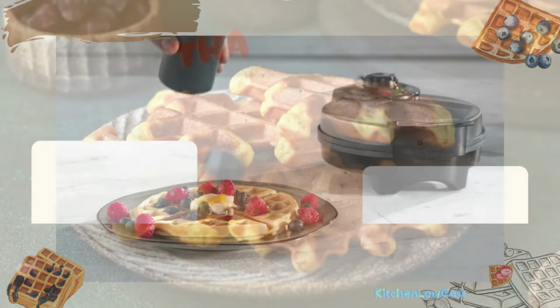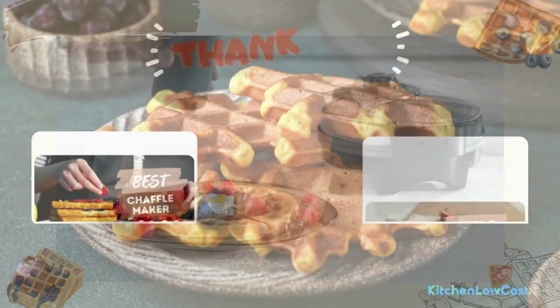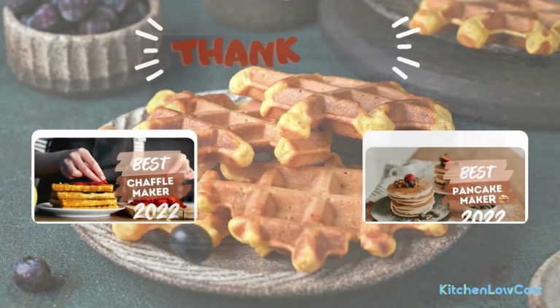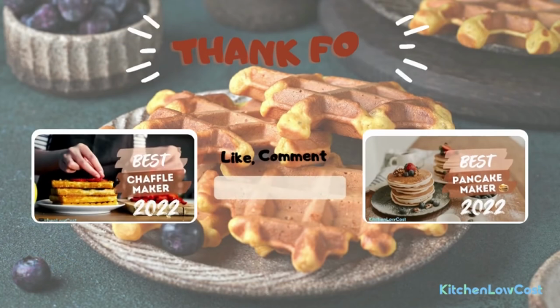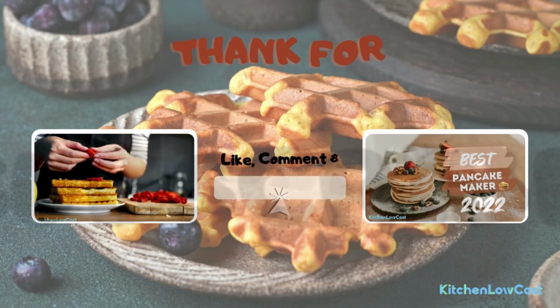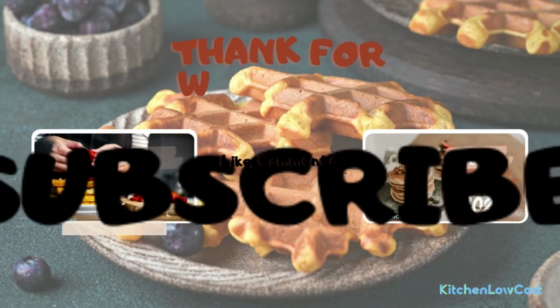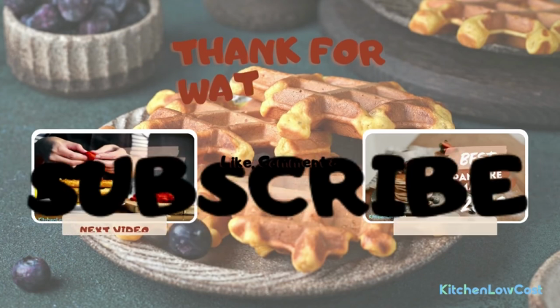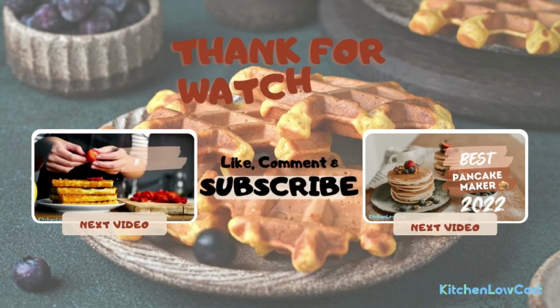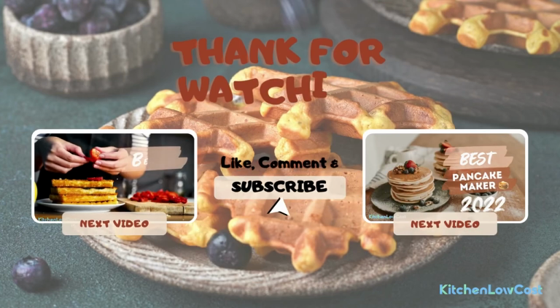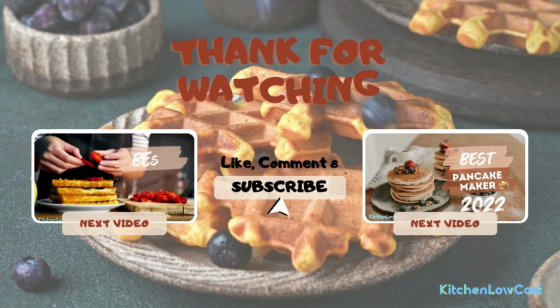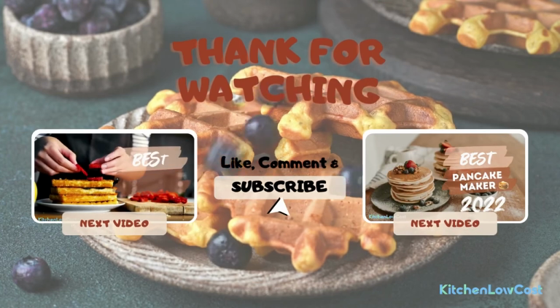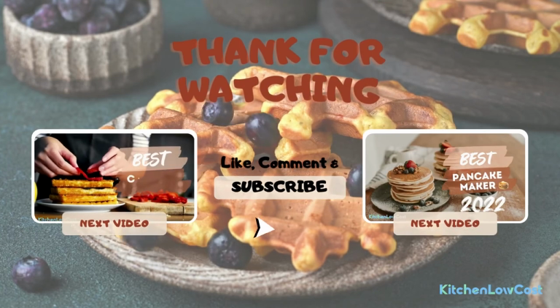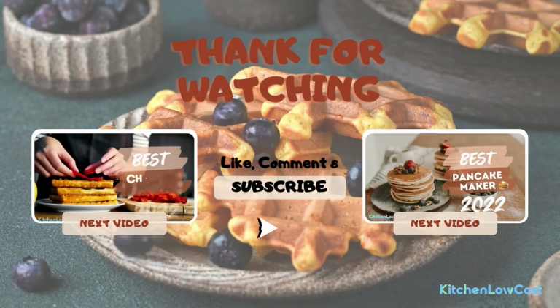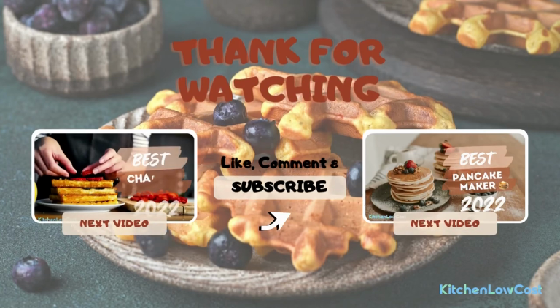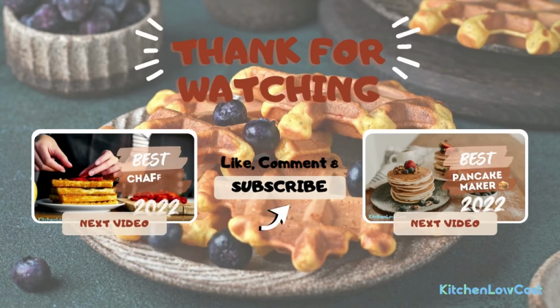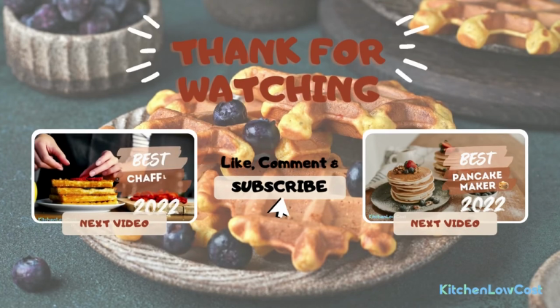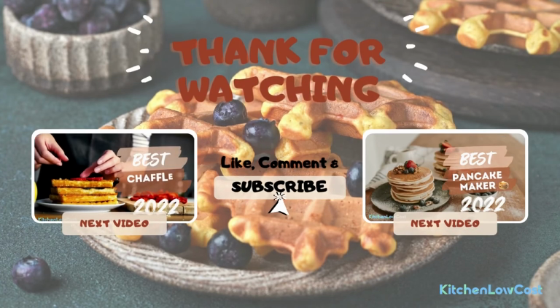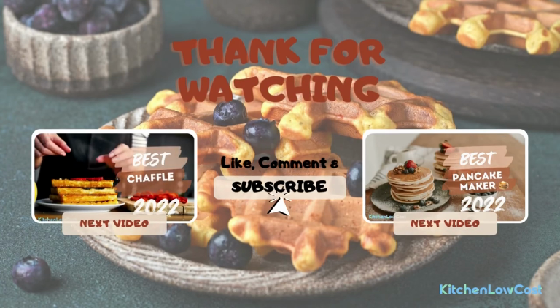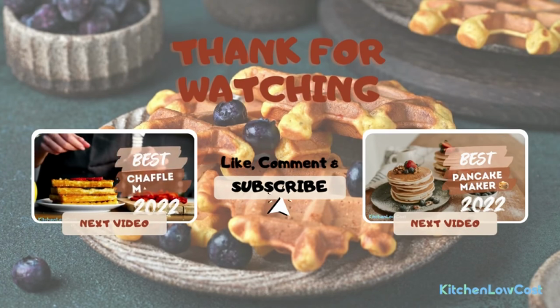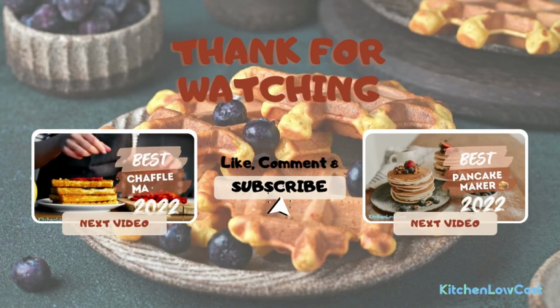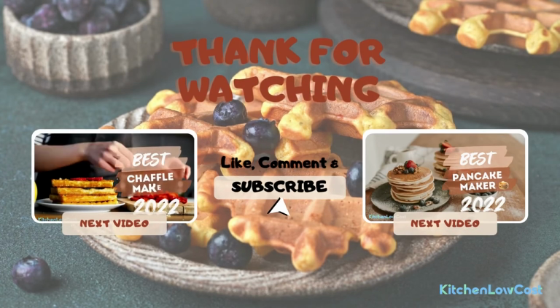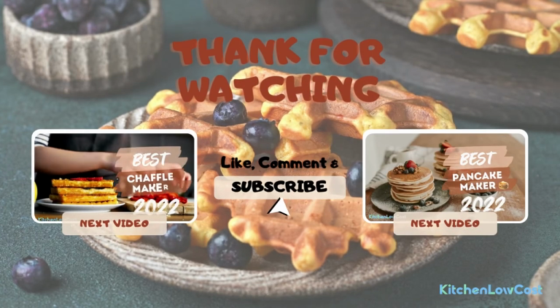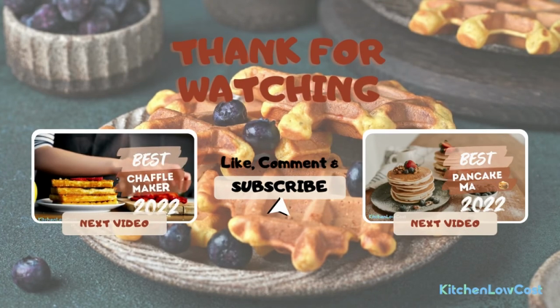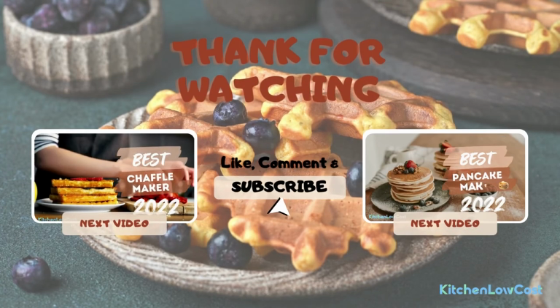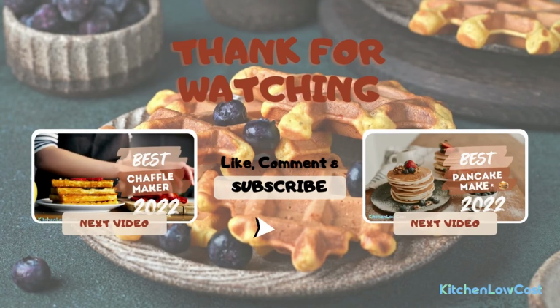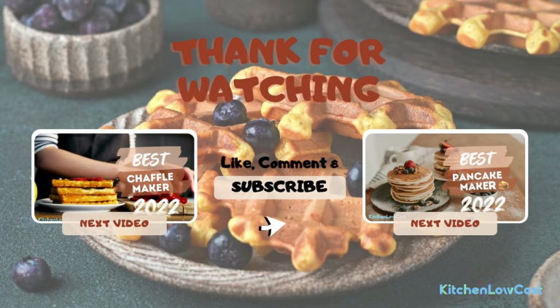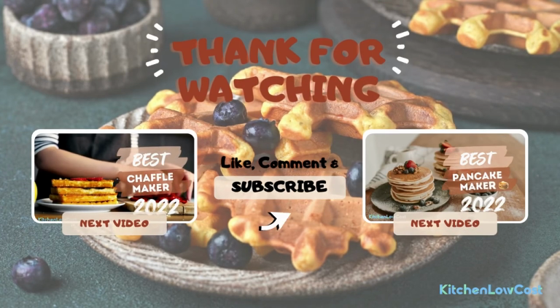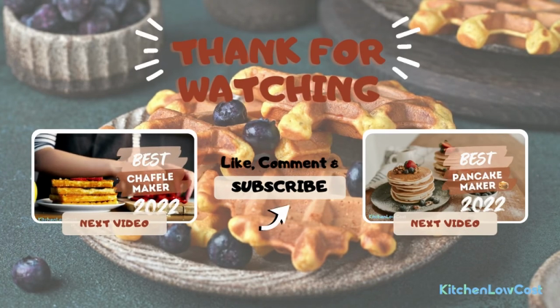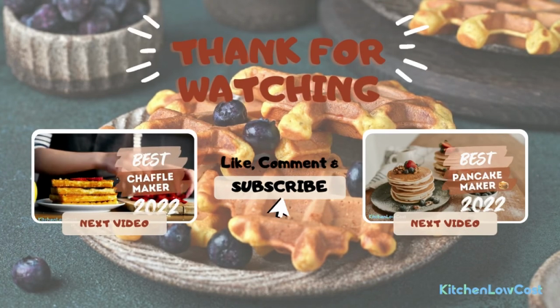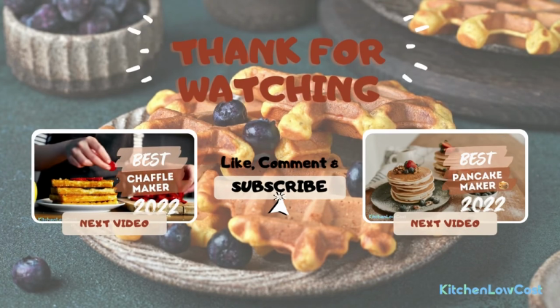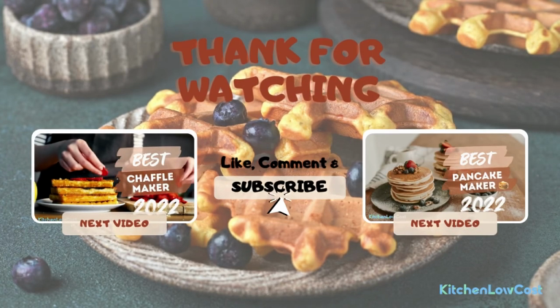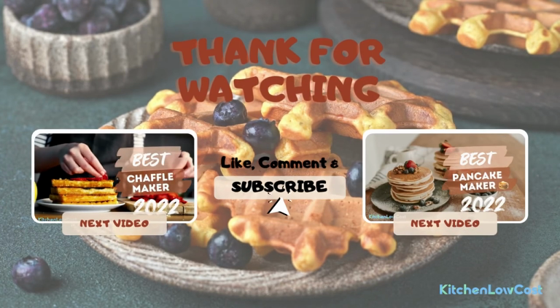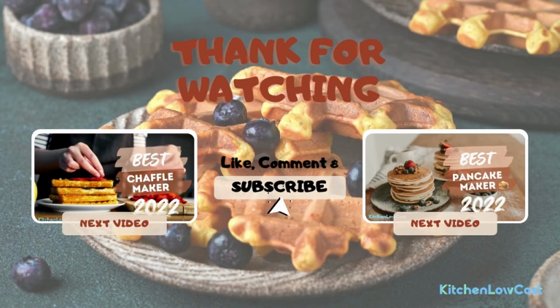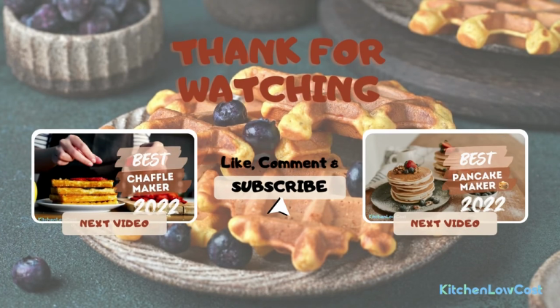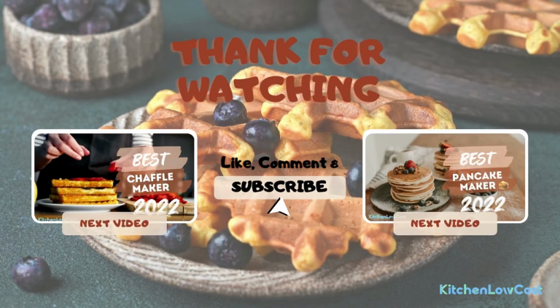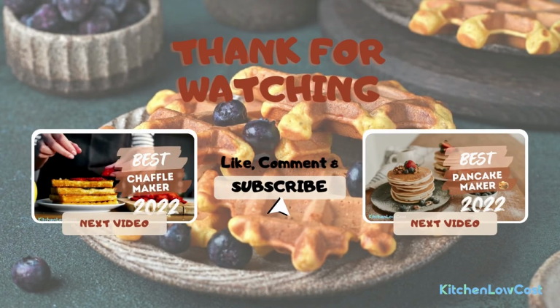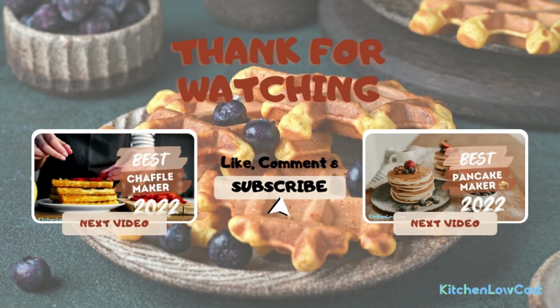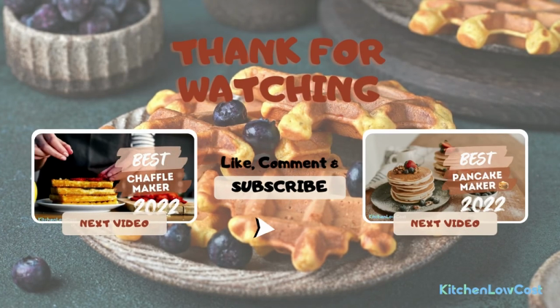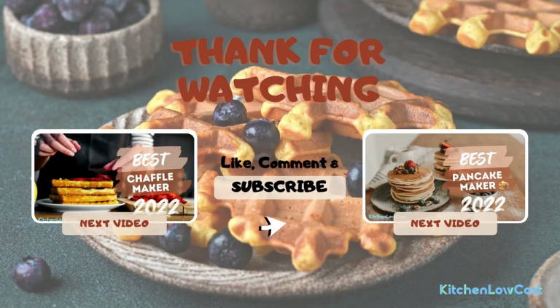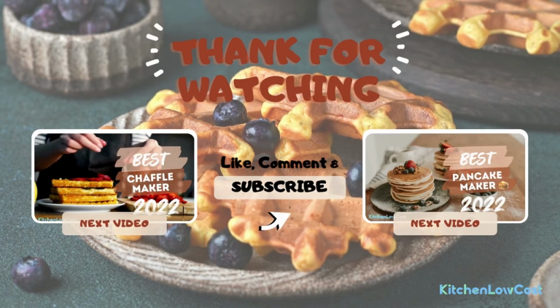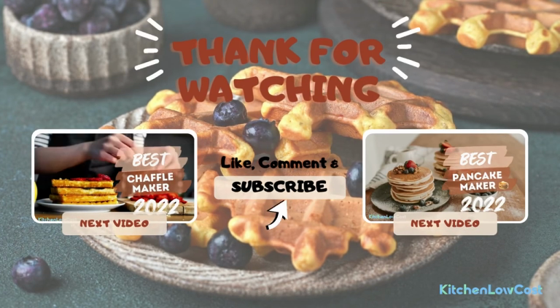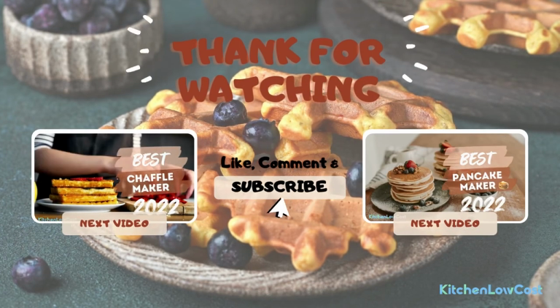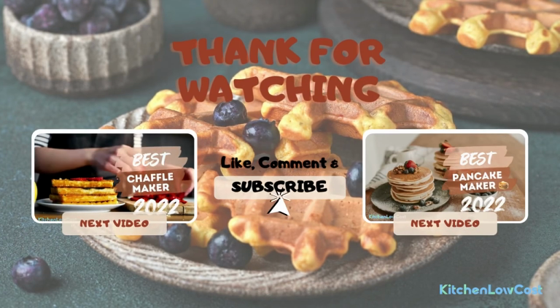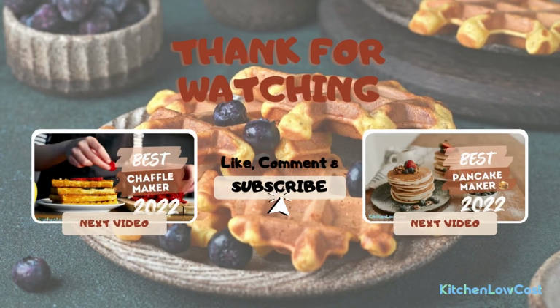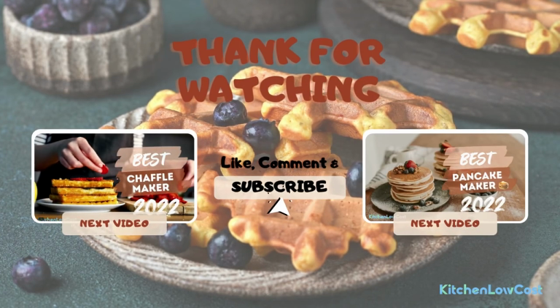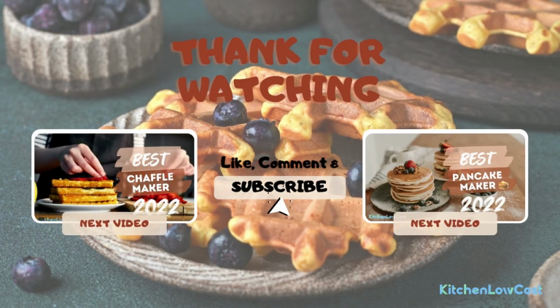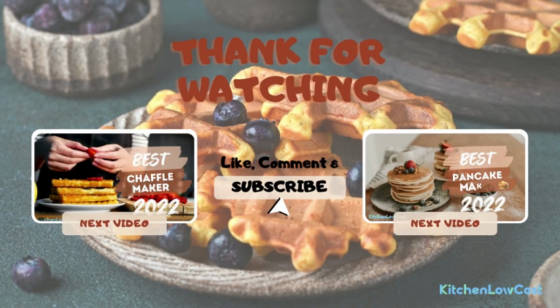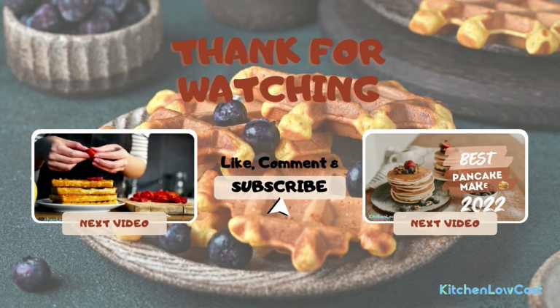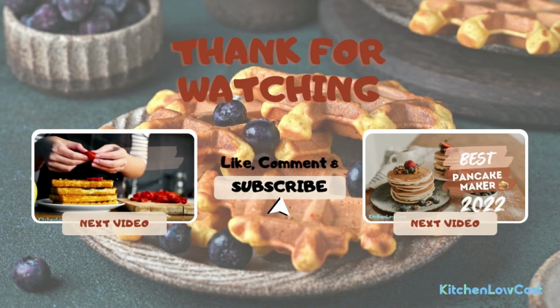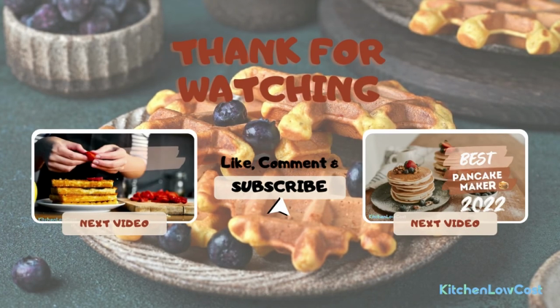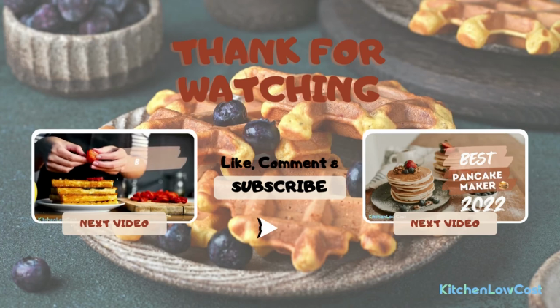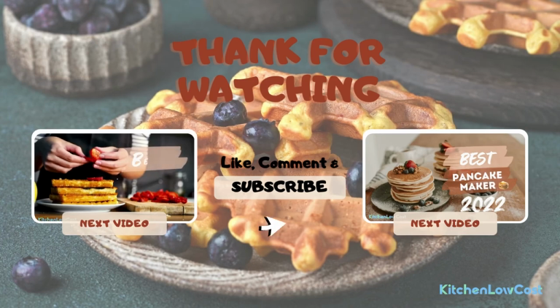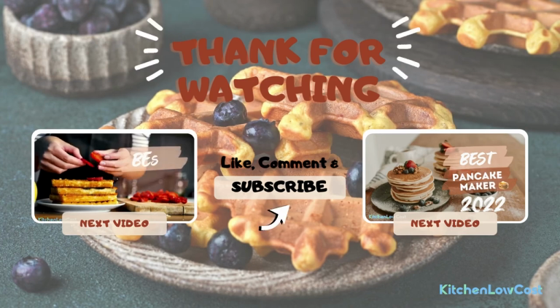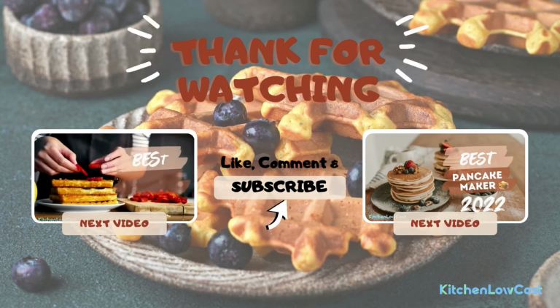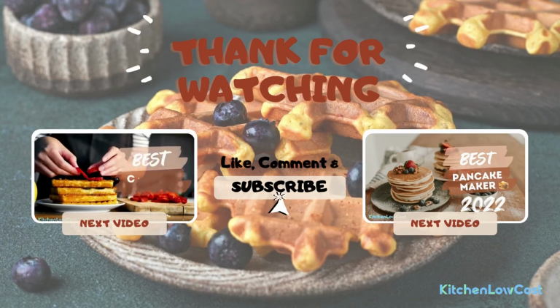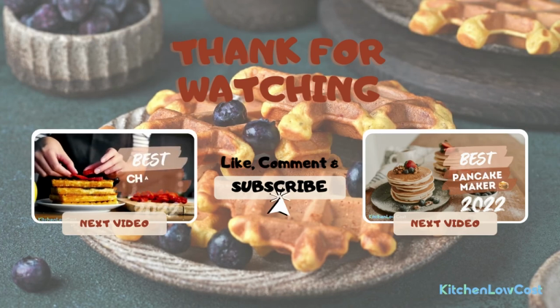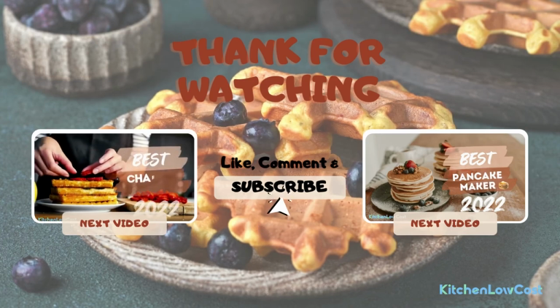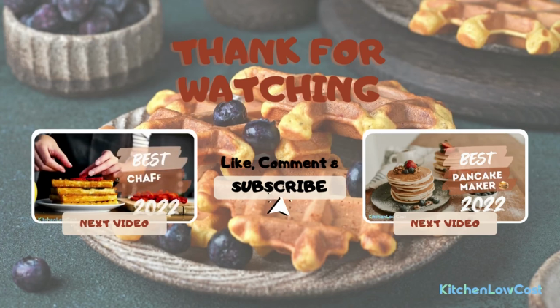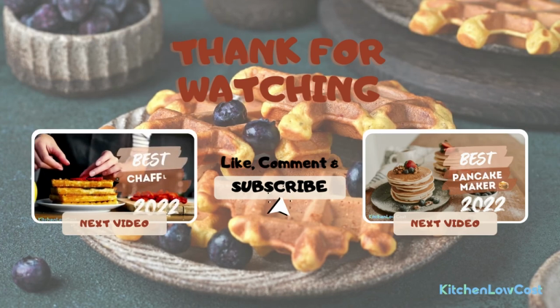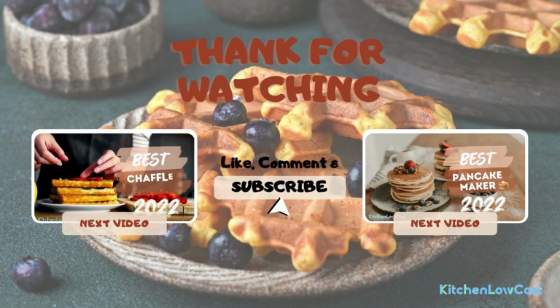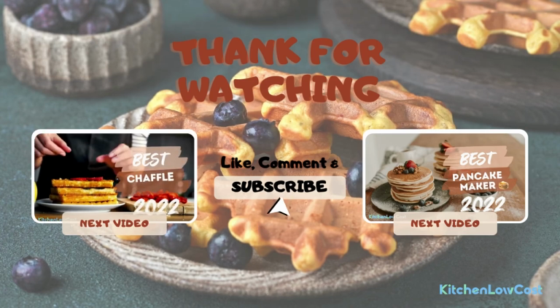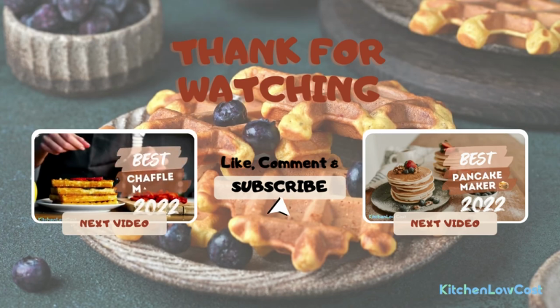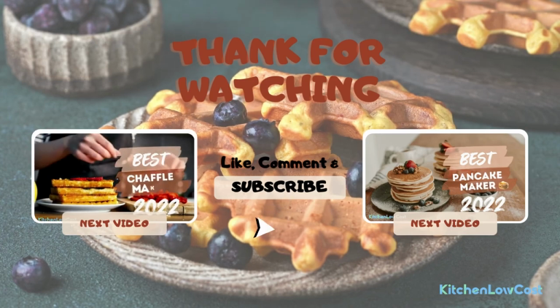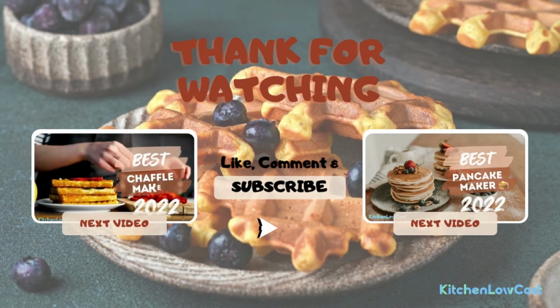If you find this video useful, please subscribe to Kitchen Locost so that we can provide you with more quality videos. Thanks for watching.